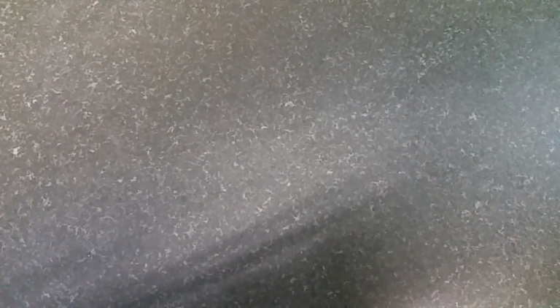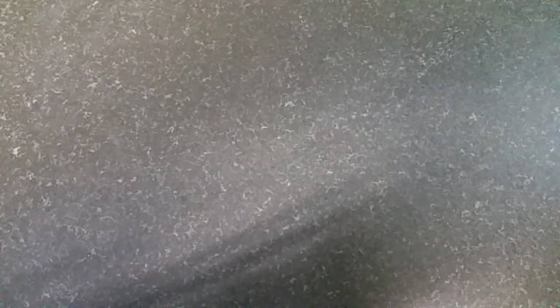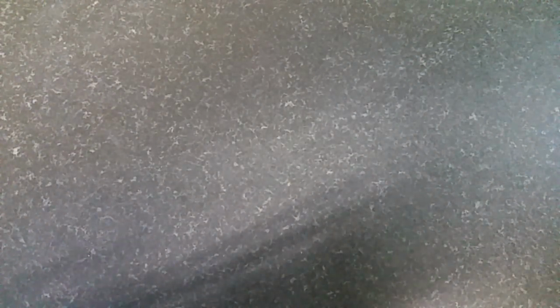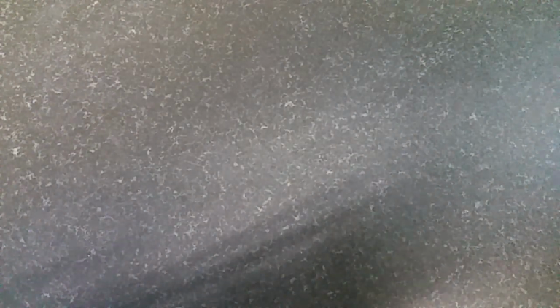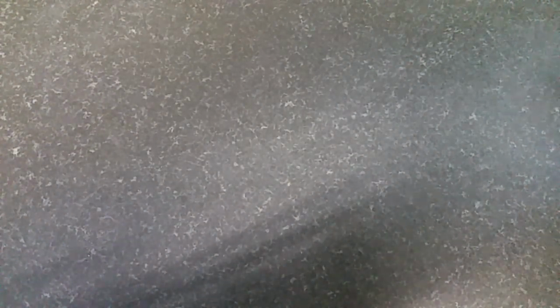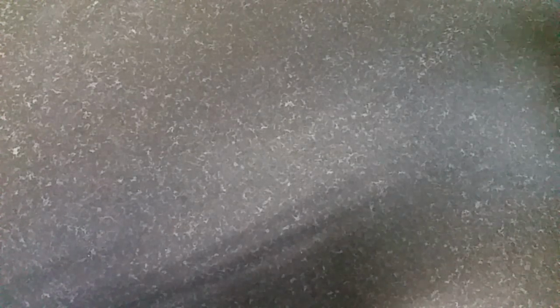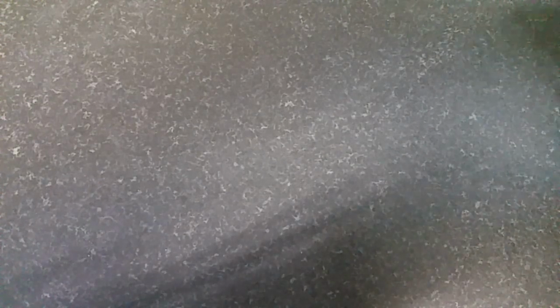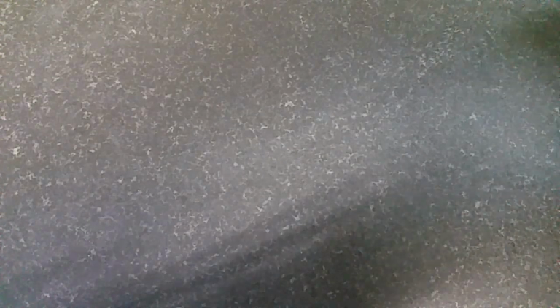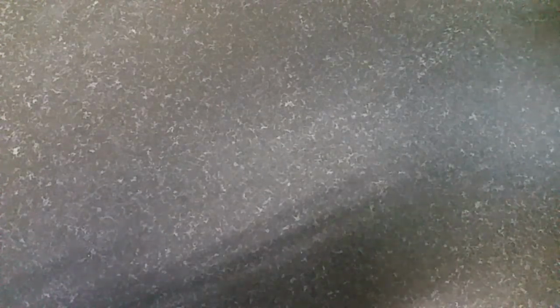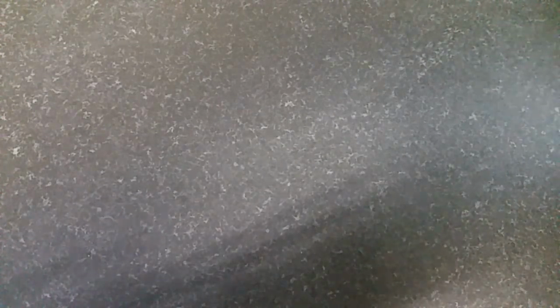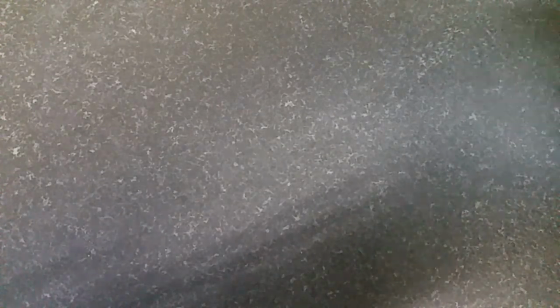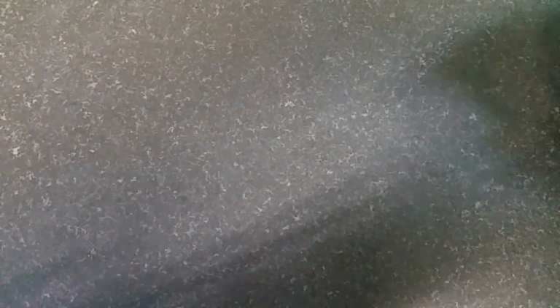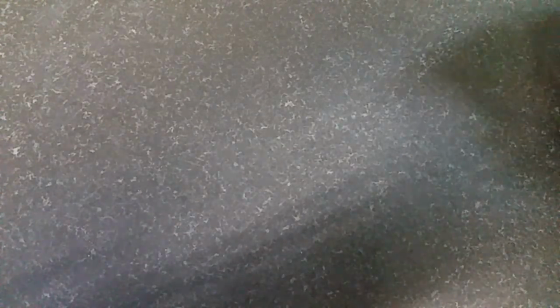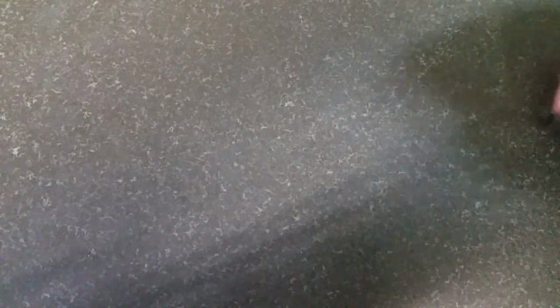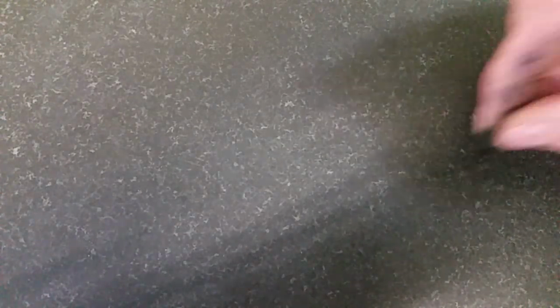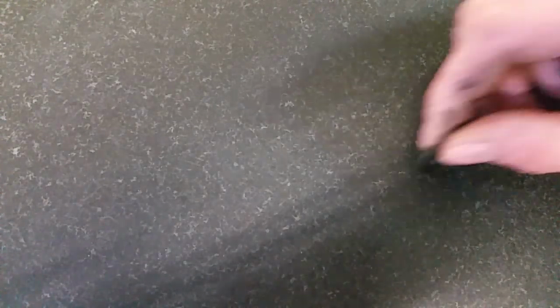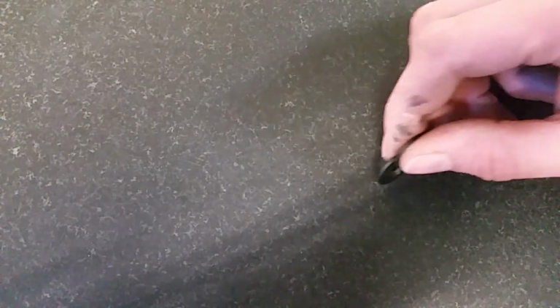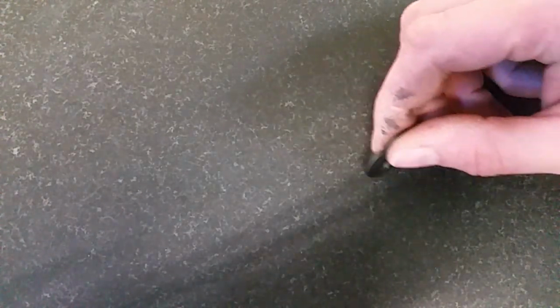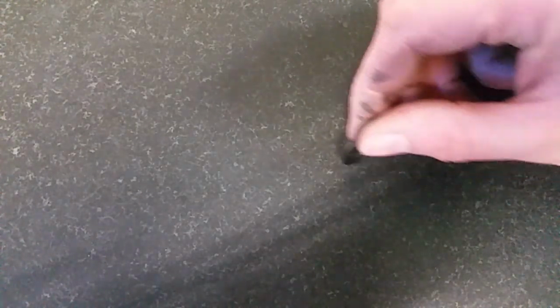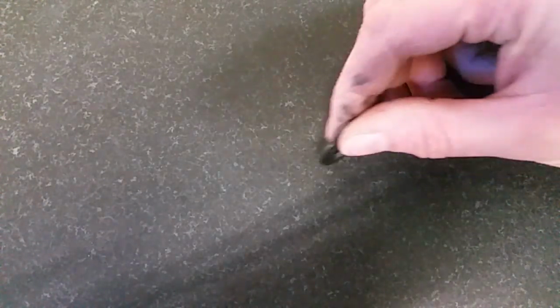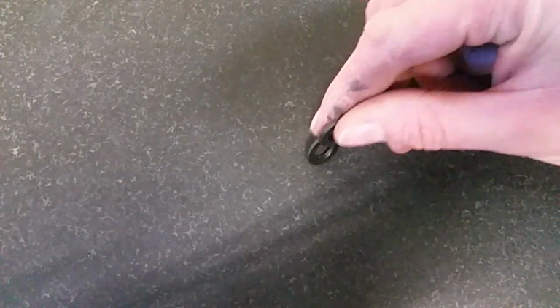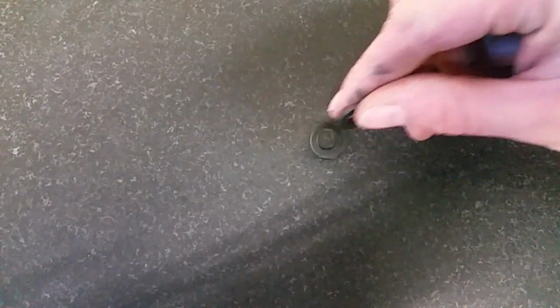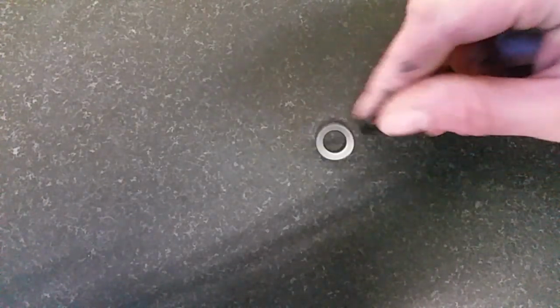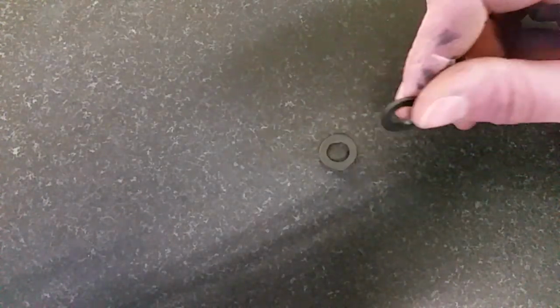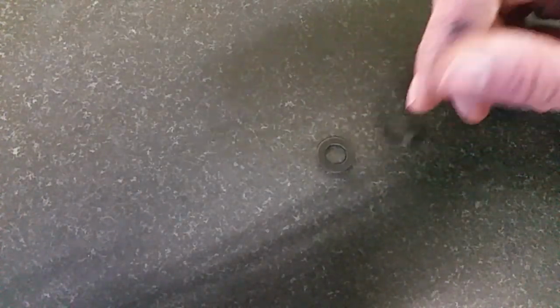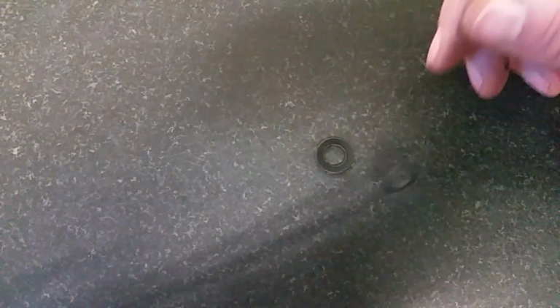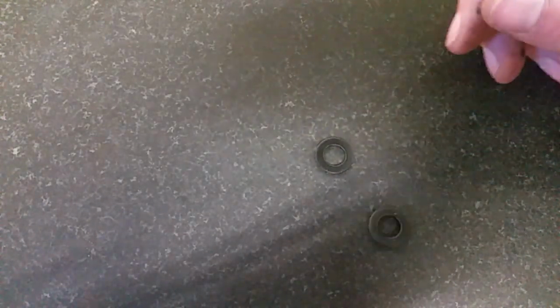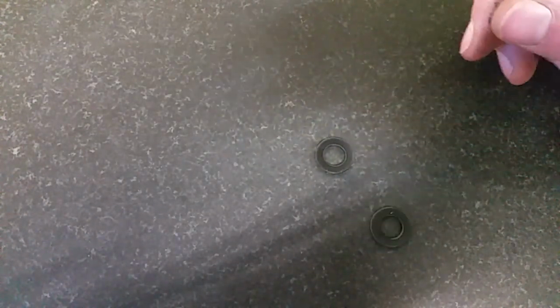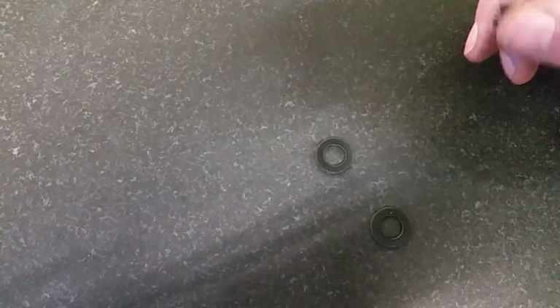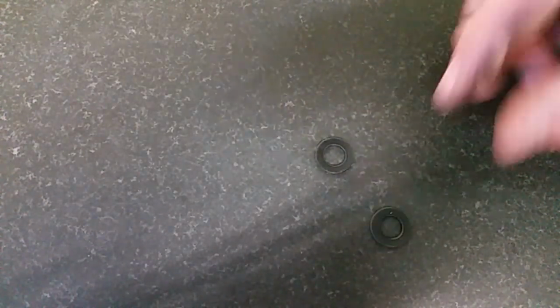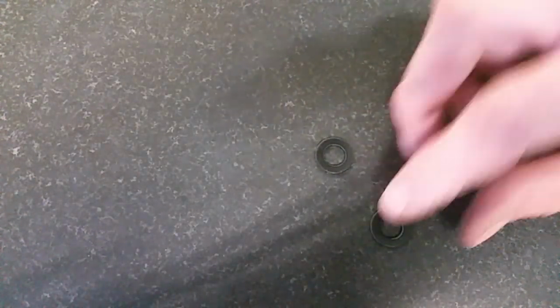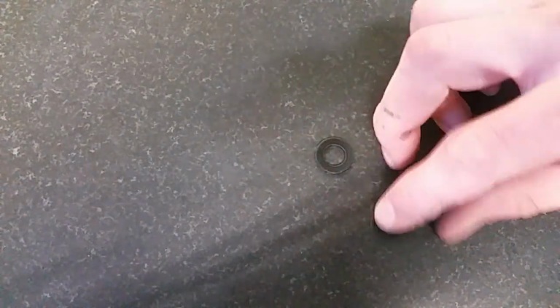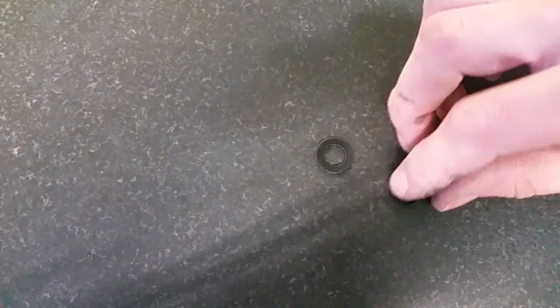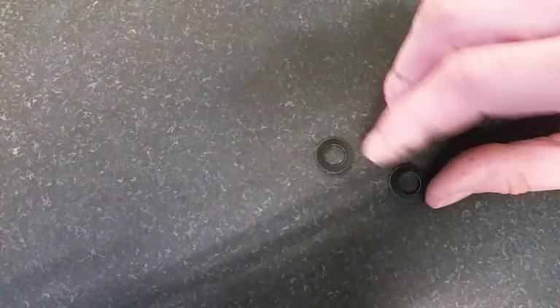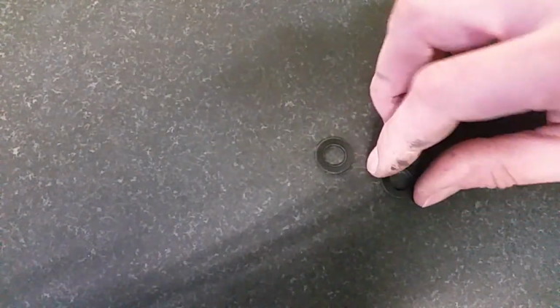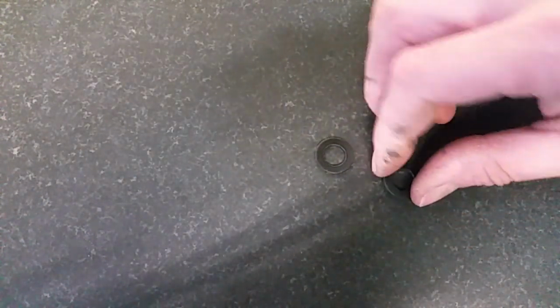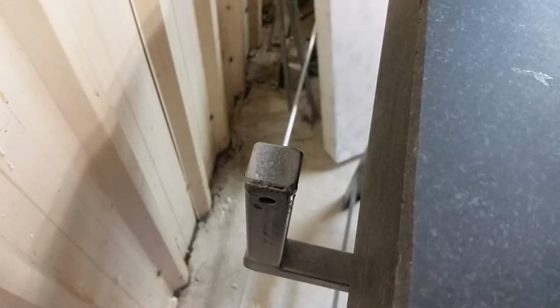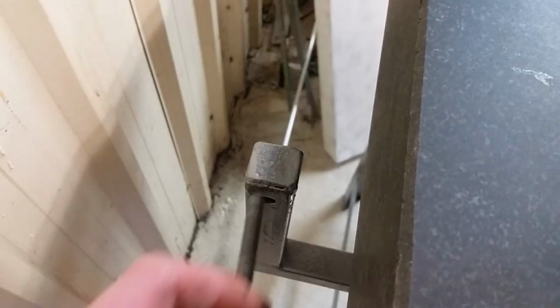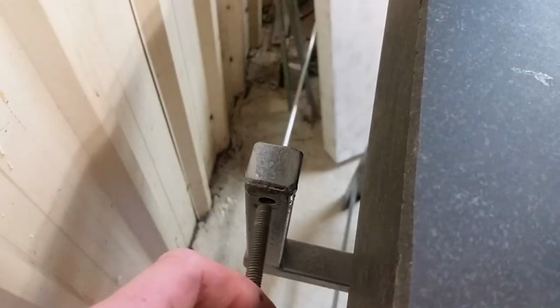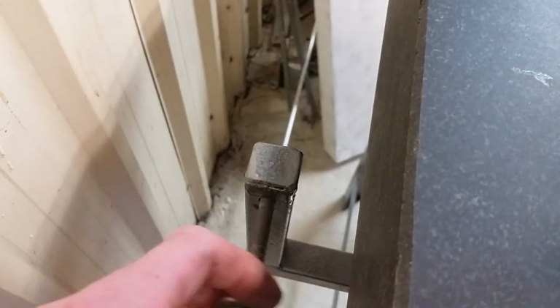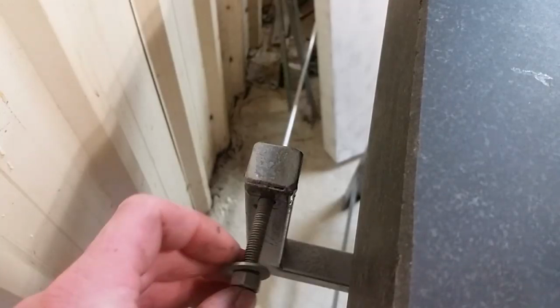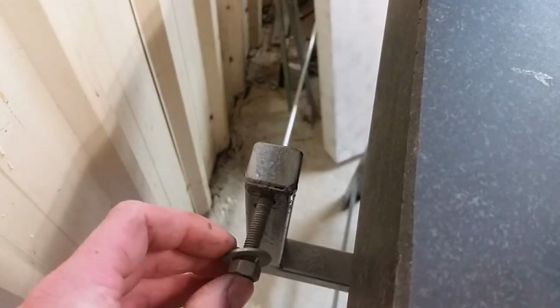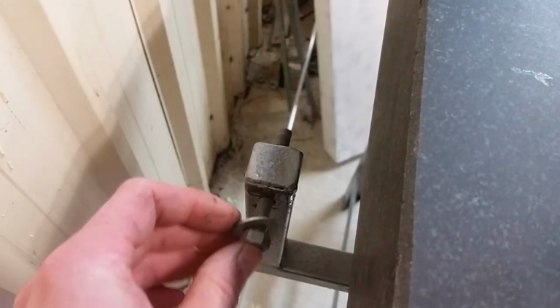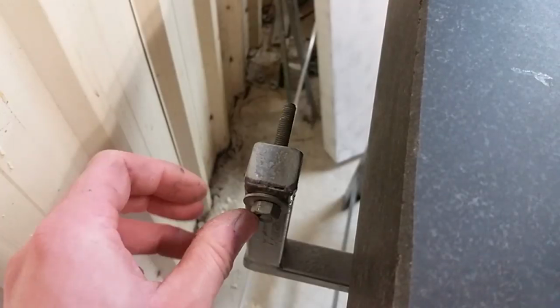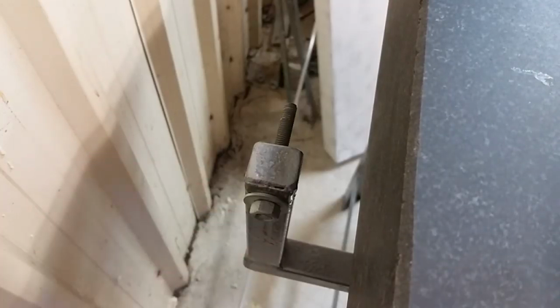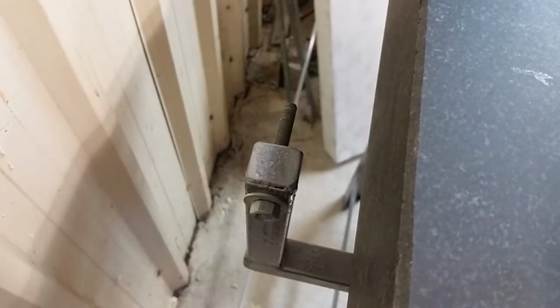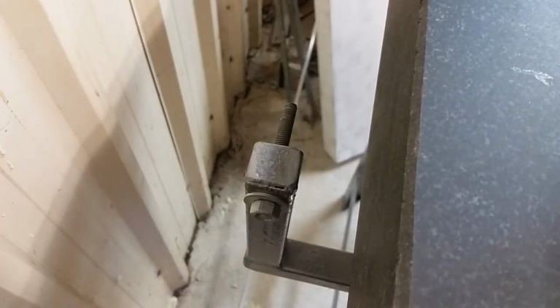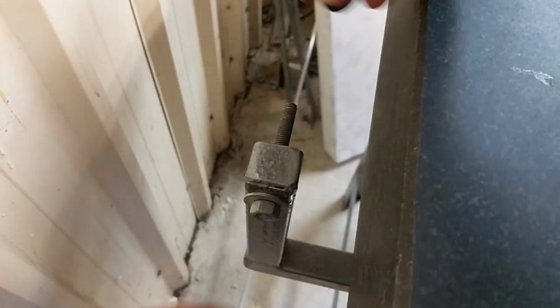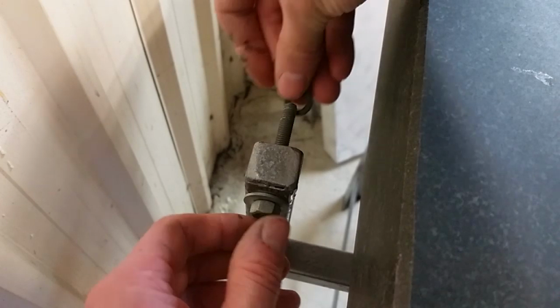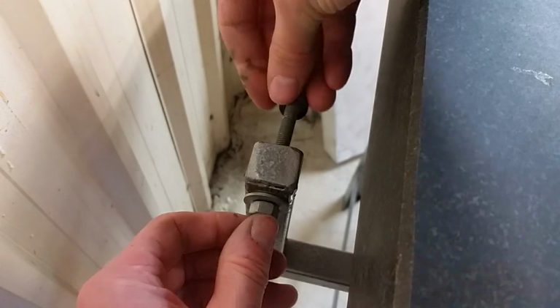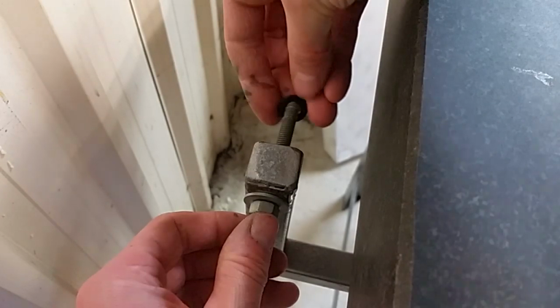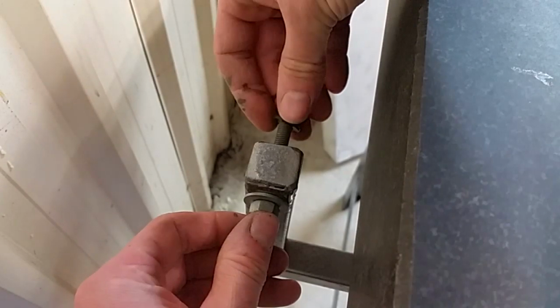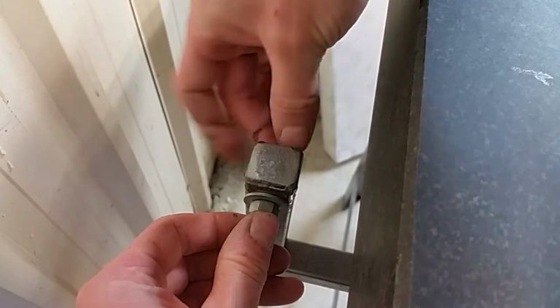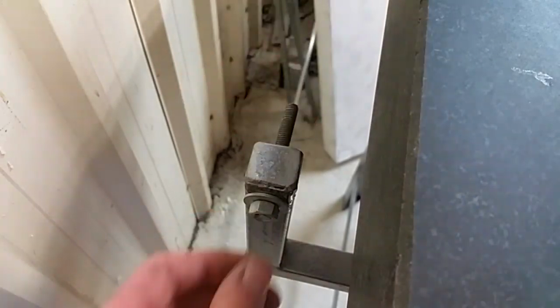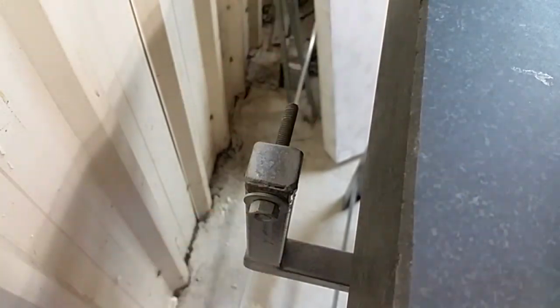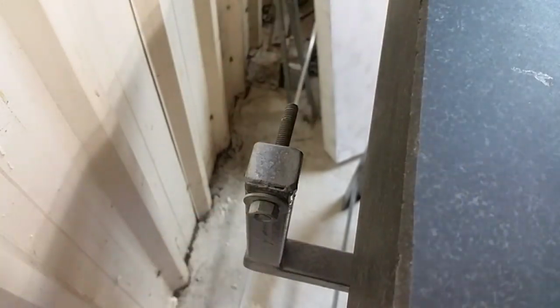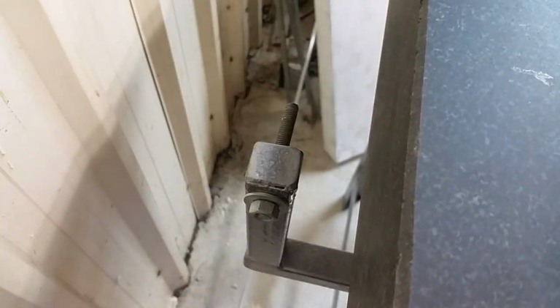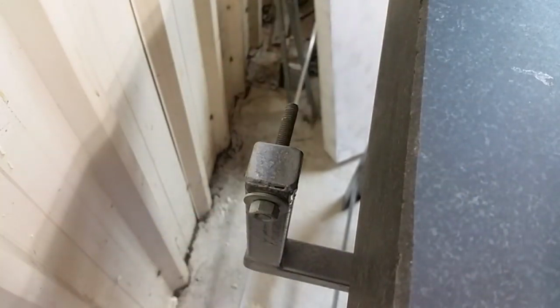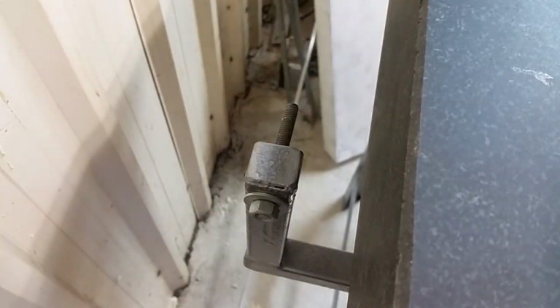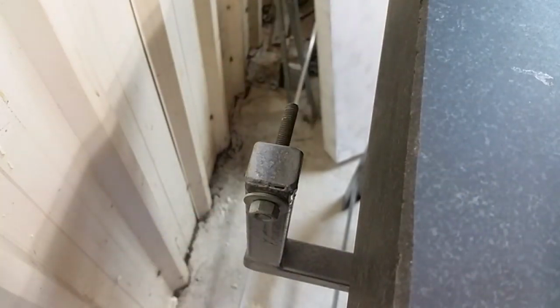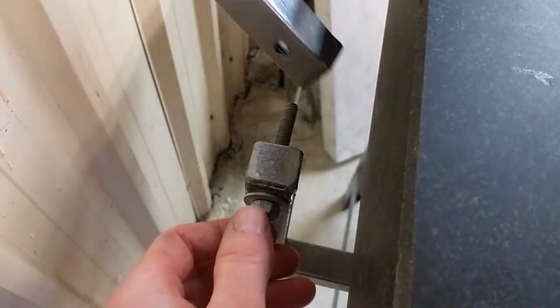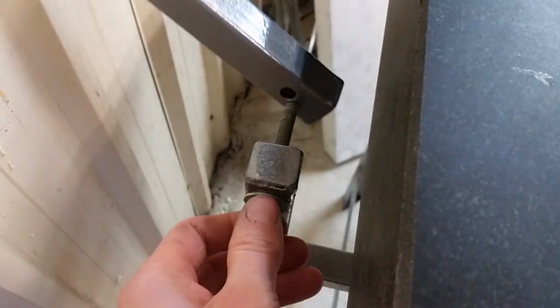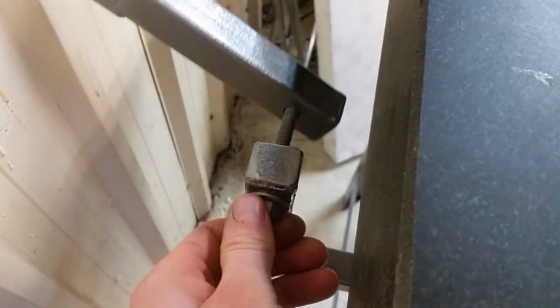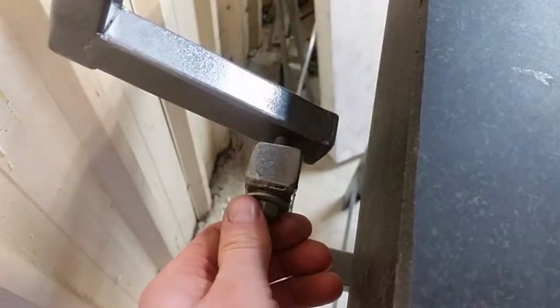For the hinge I made up some little plastic washers. These are acetal. These should give me a lower friction, smoother action on the hinge.